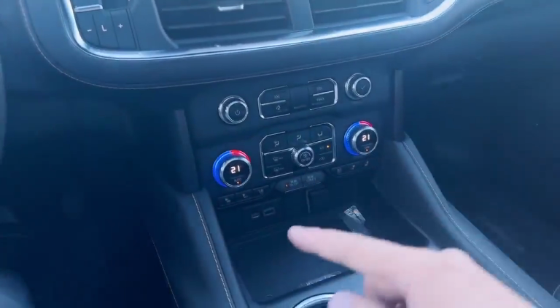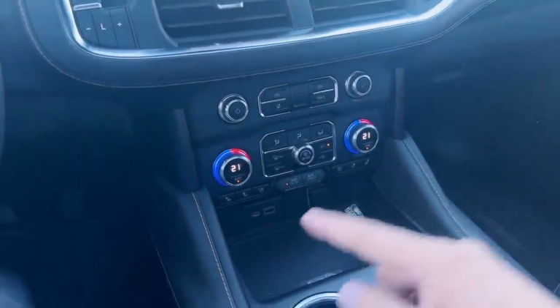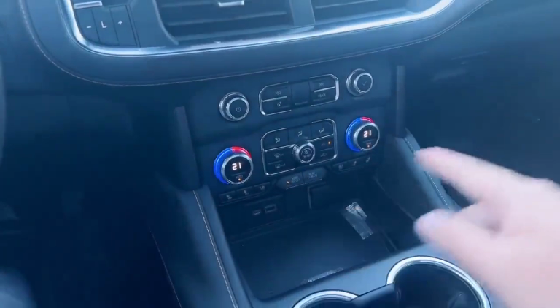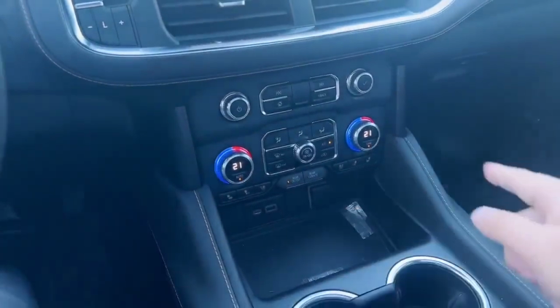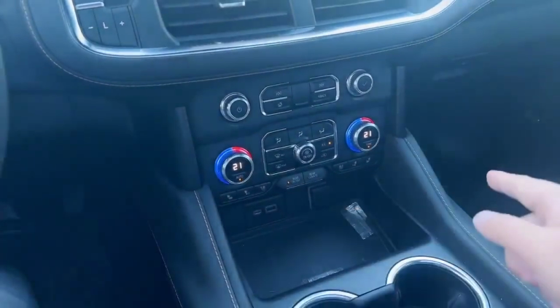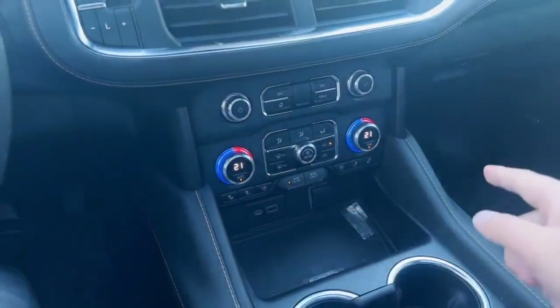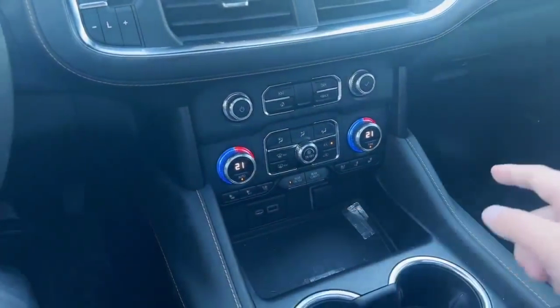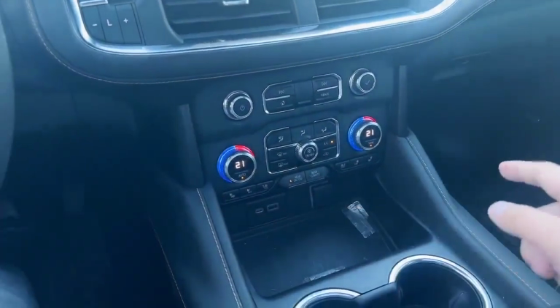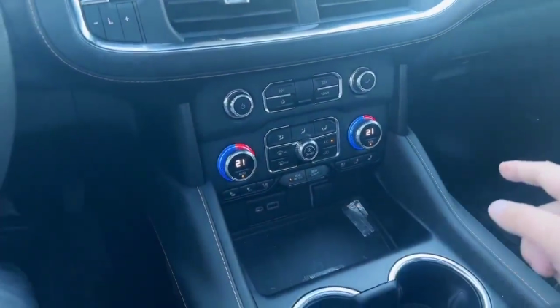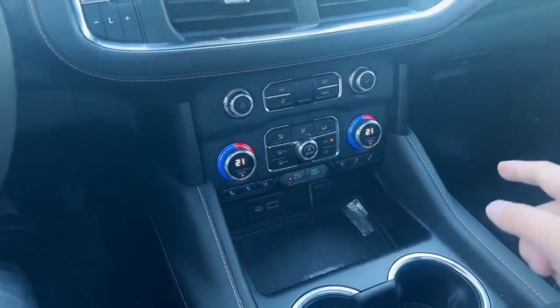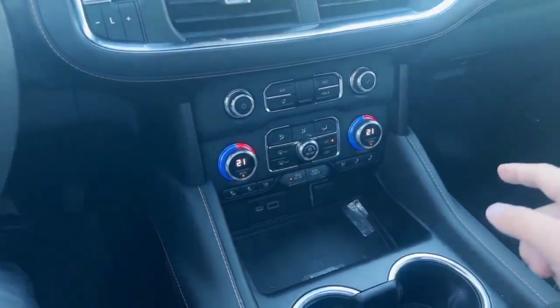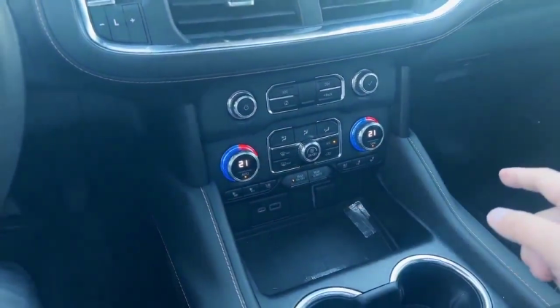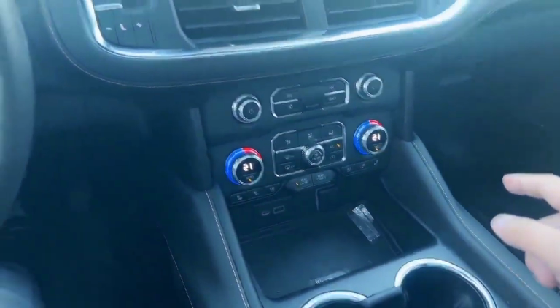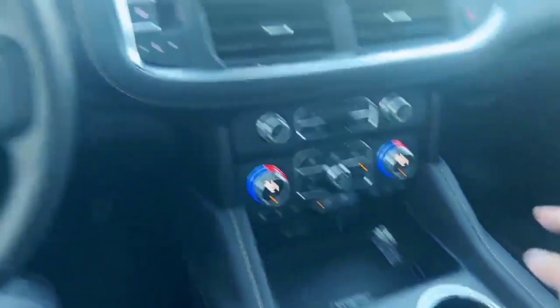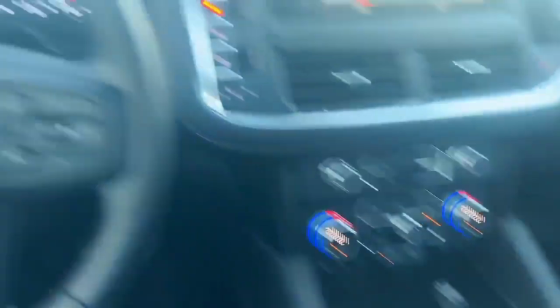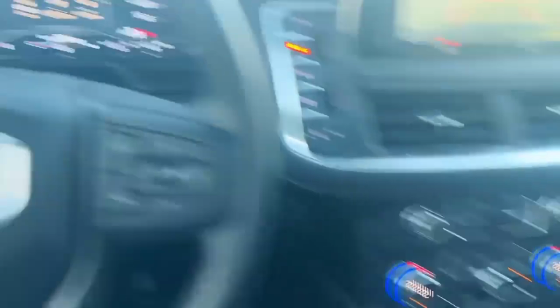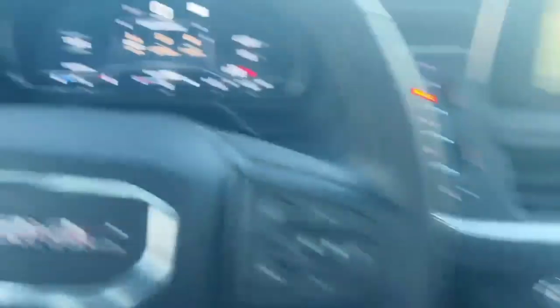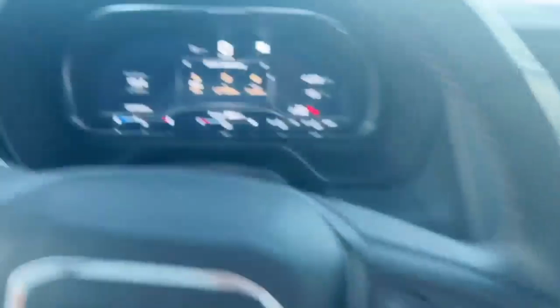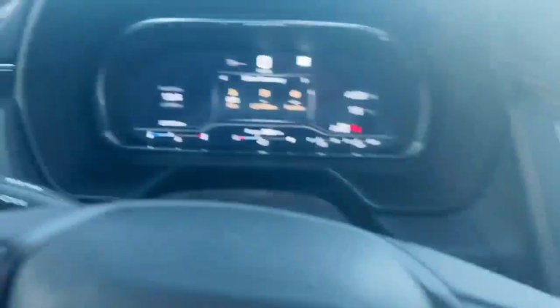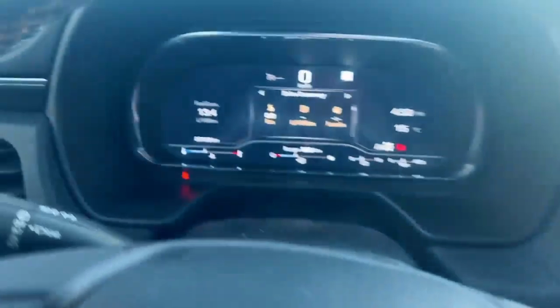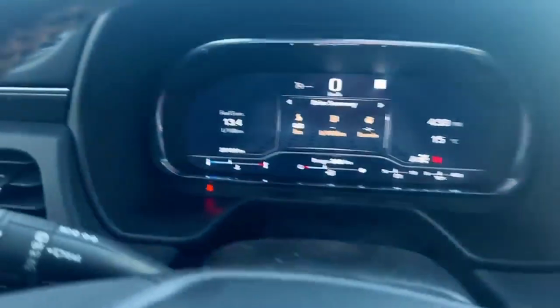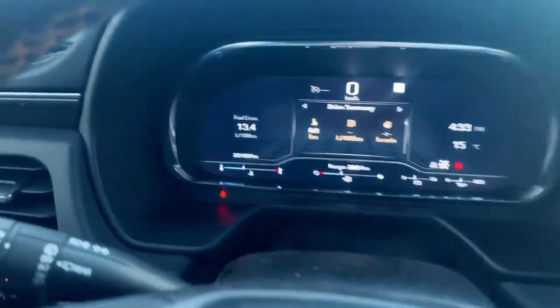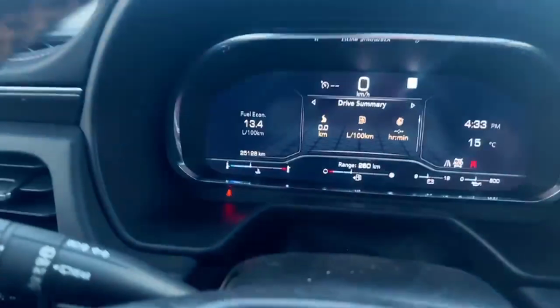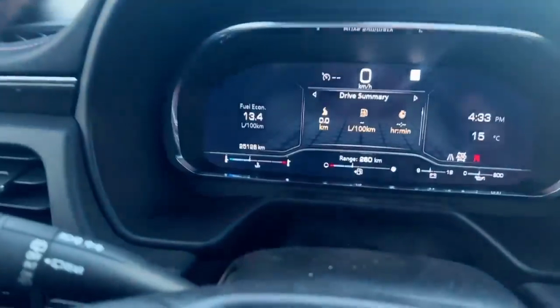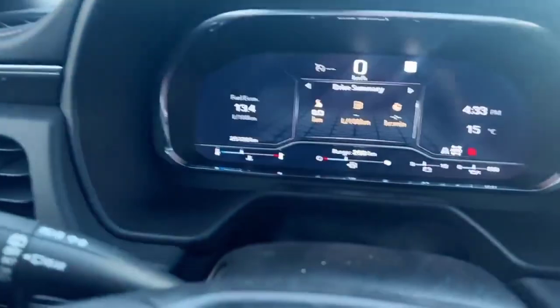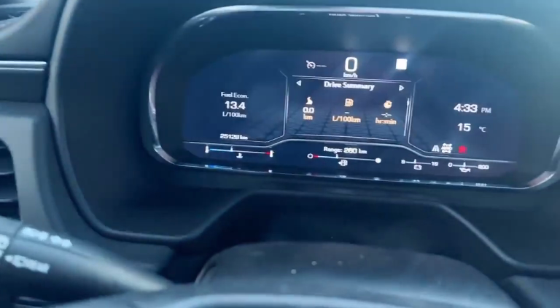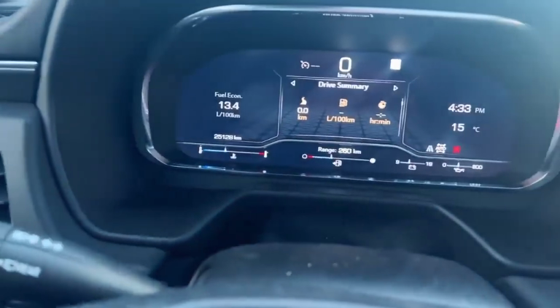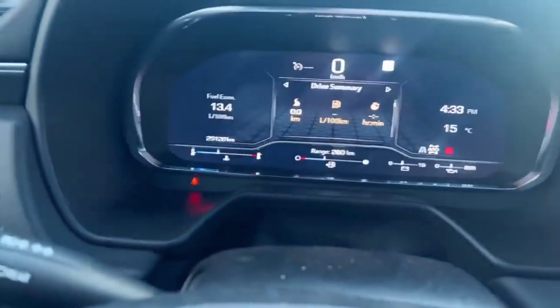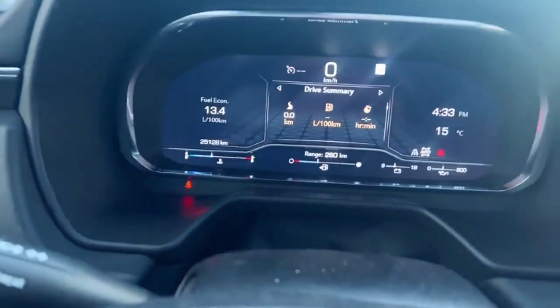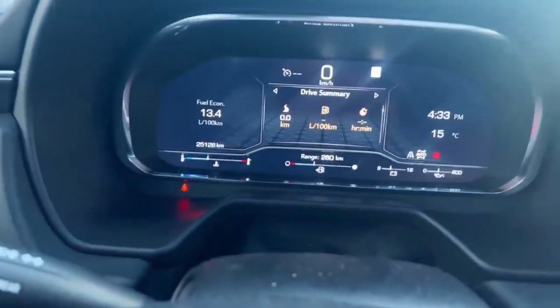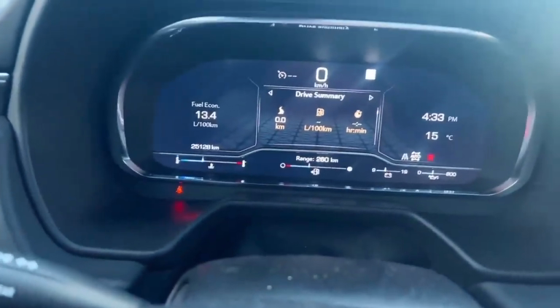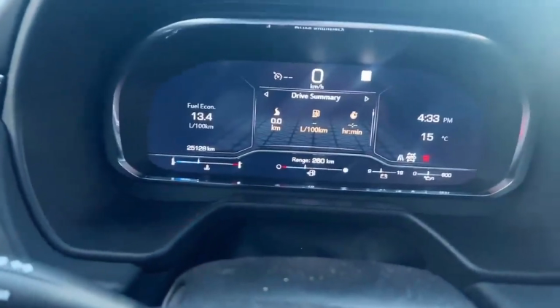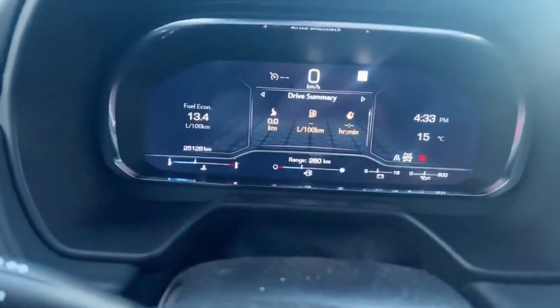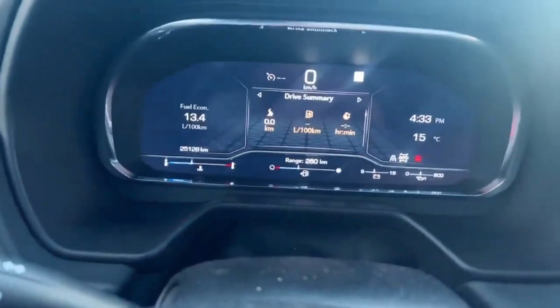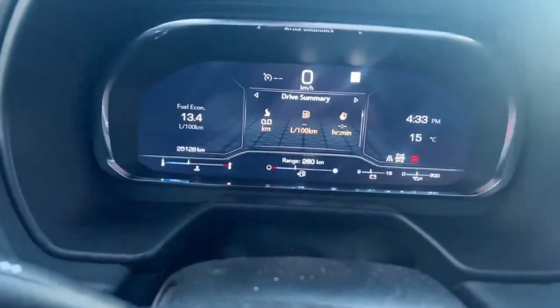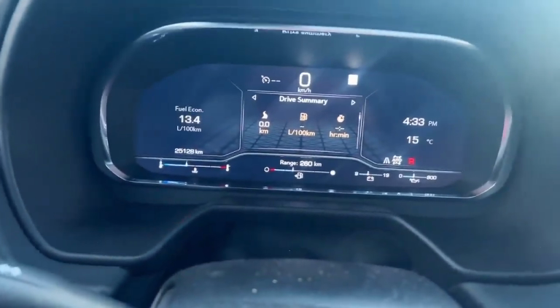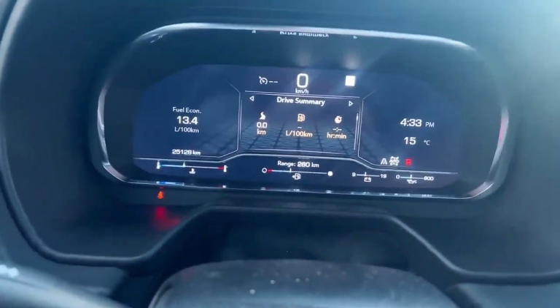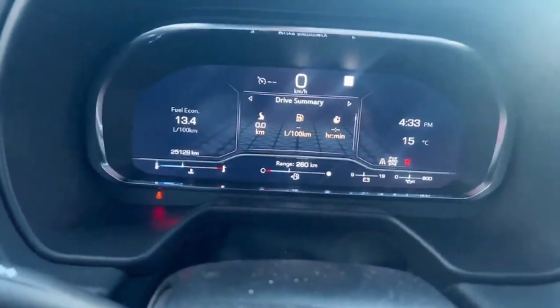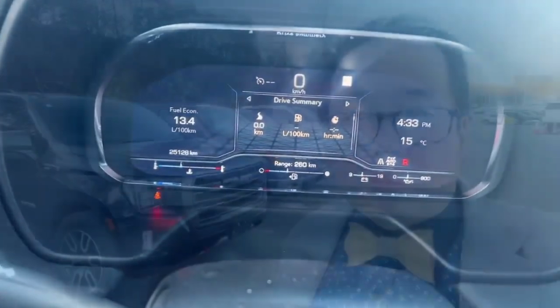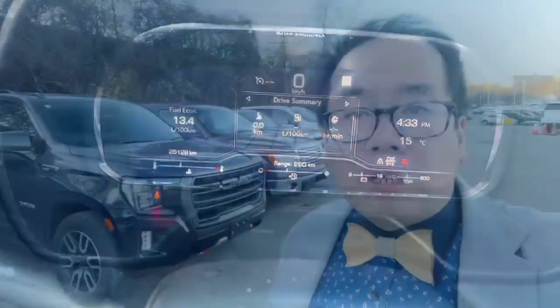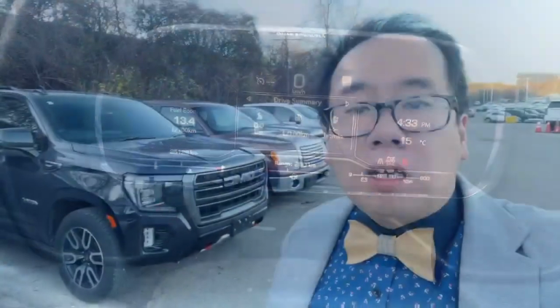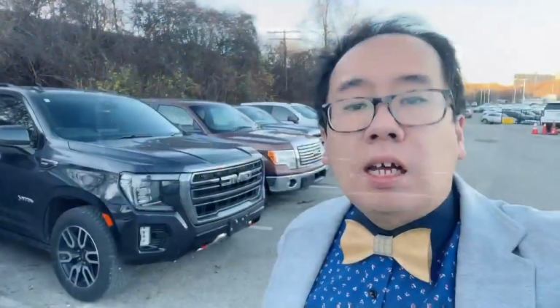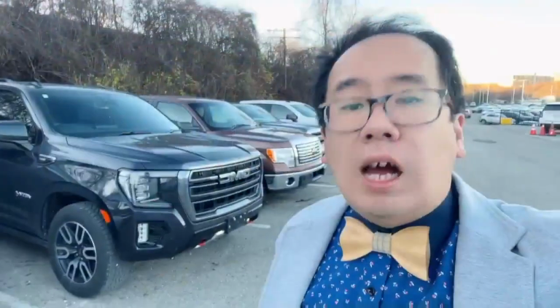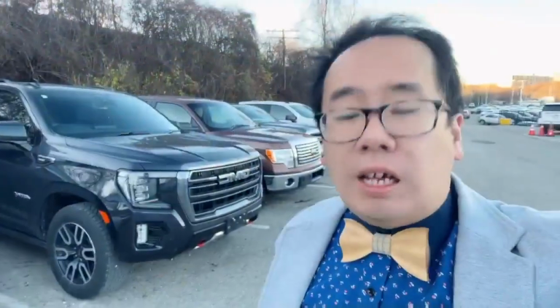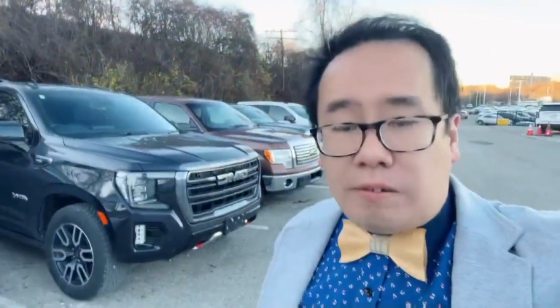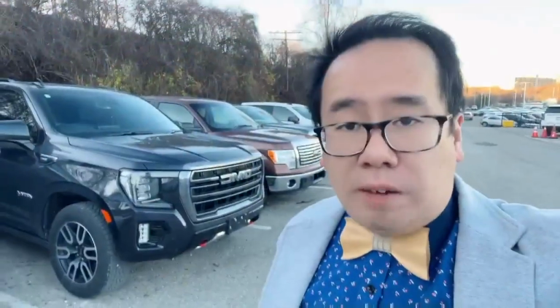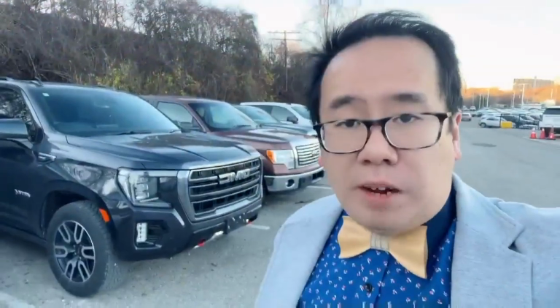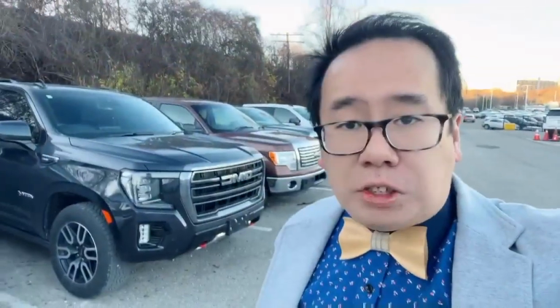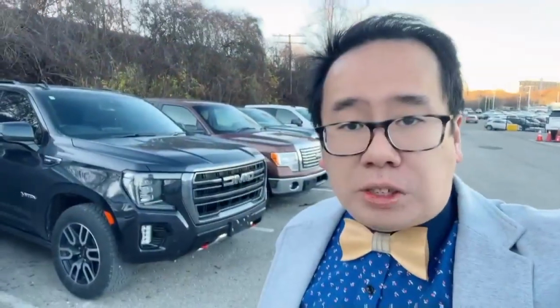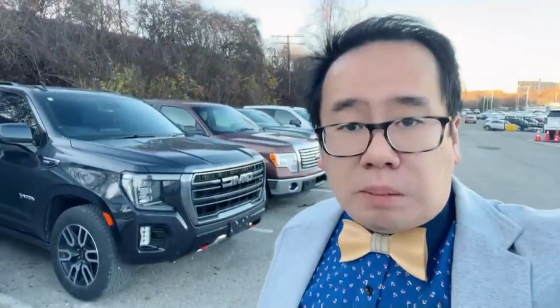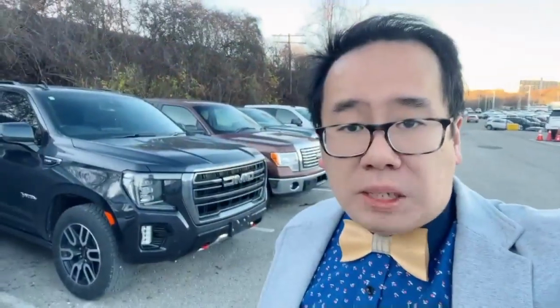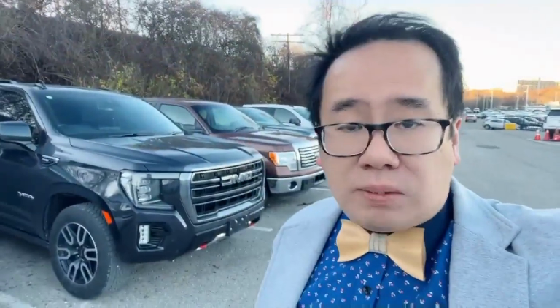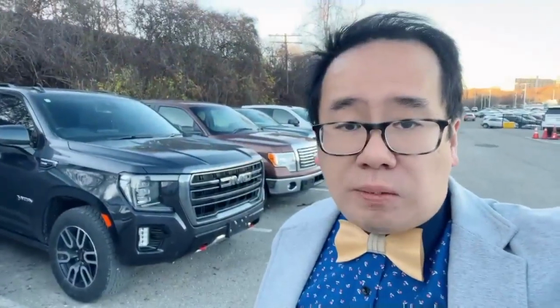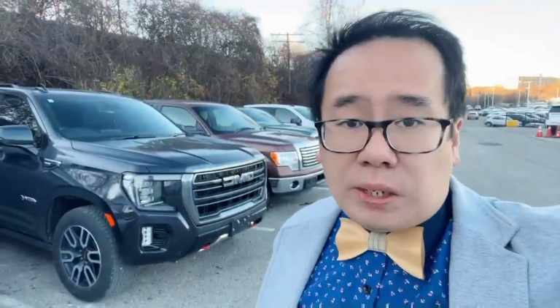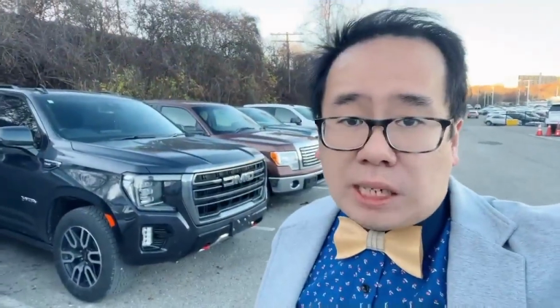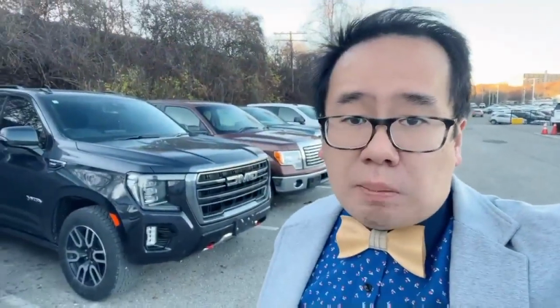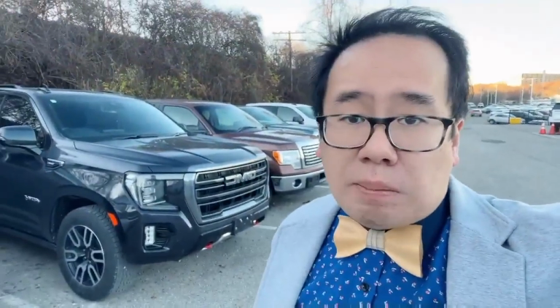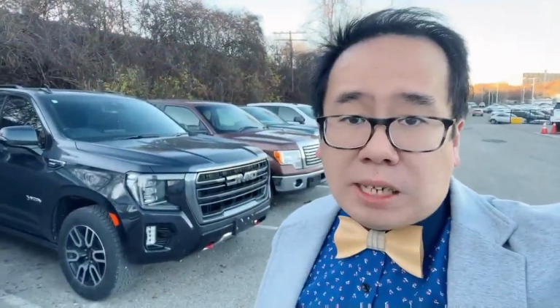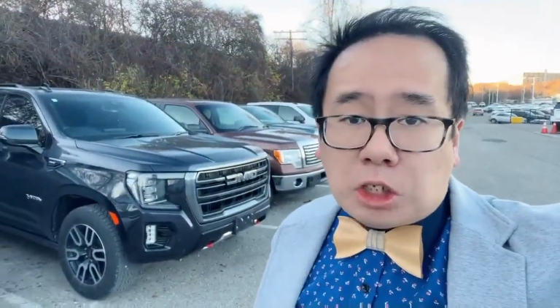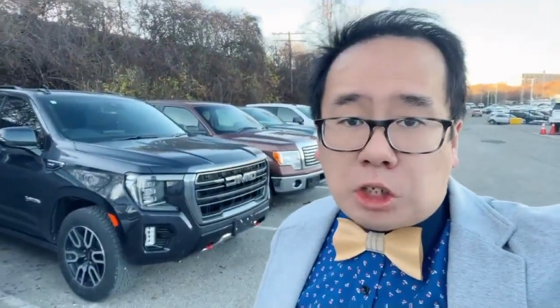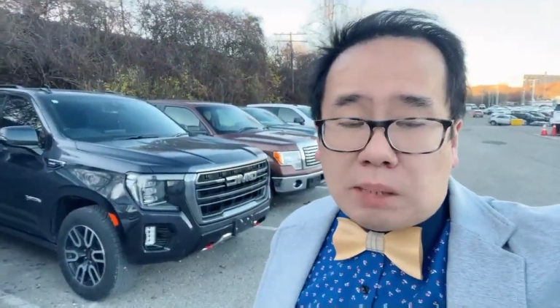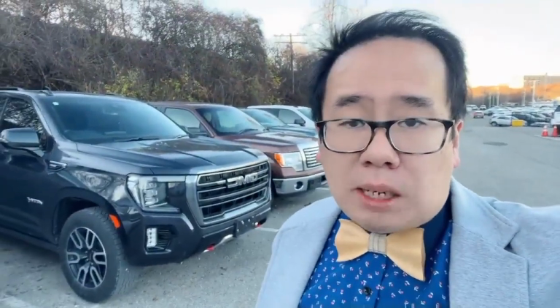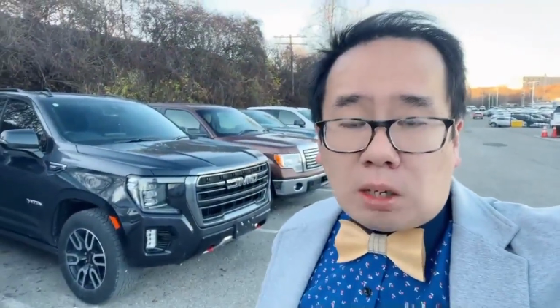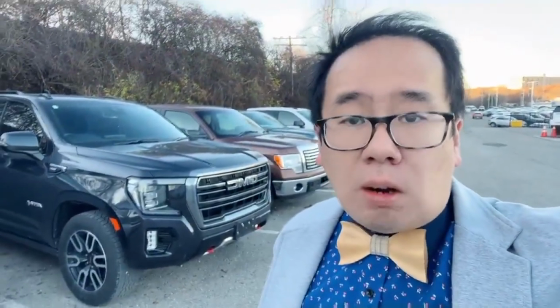Driver's independent air conditioning. This vehicle only has 25,000km. If you have any questions, please feel free to send me a message or give me a call.